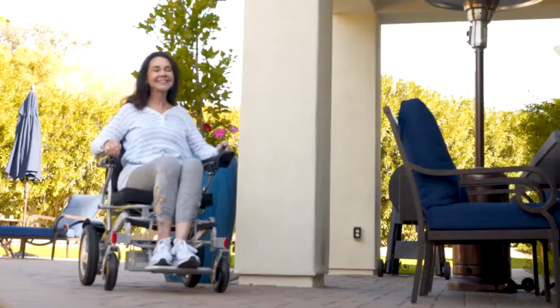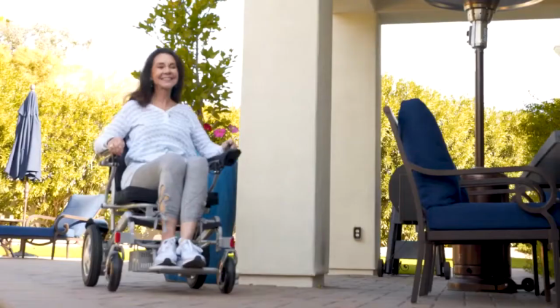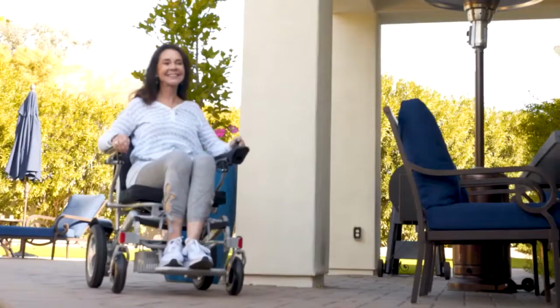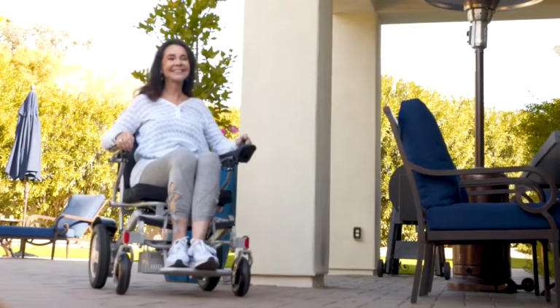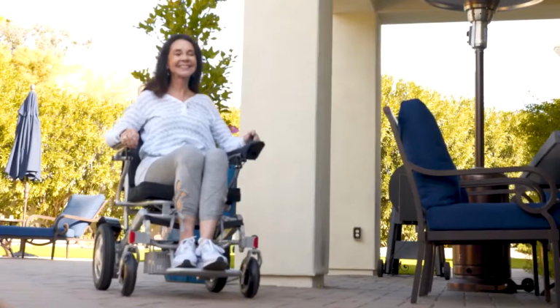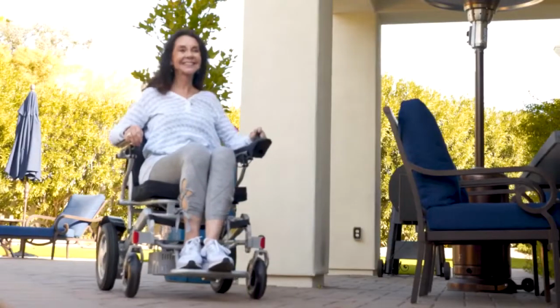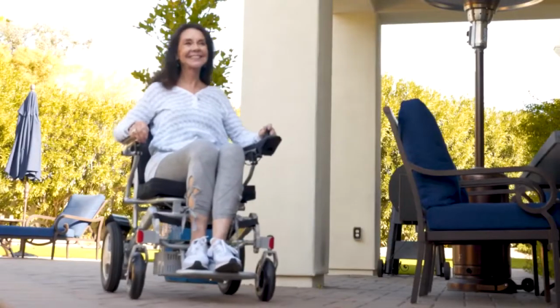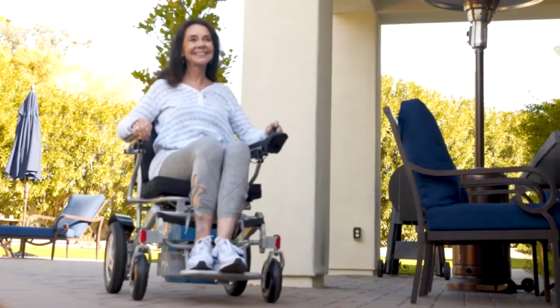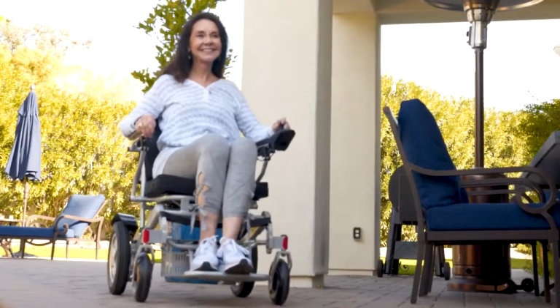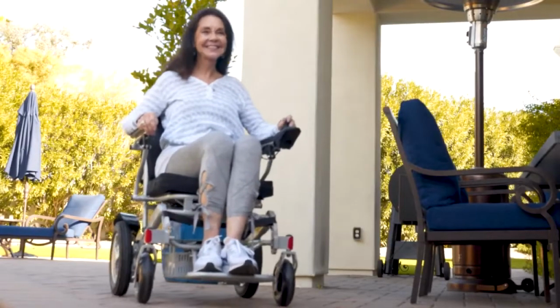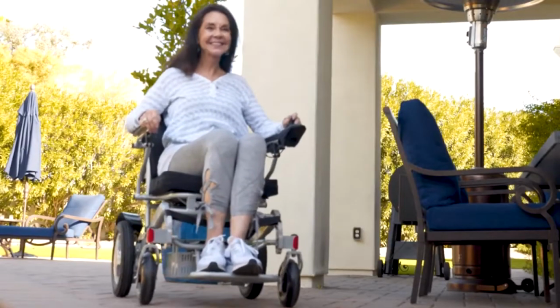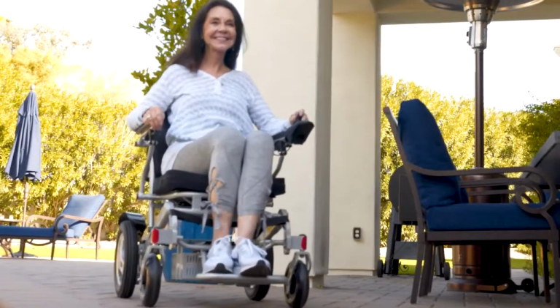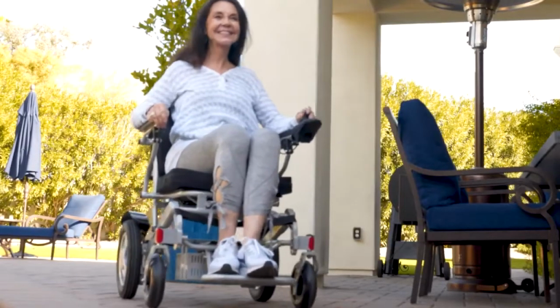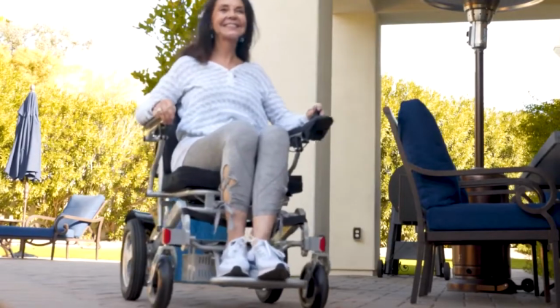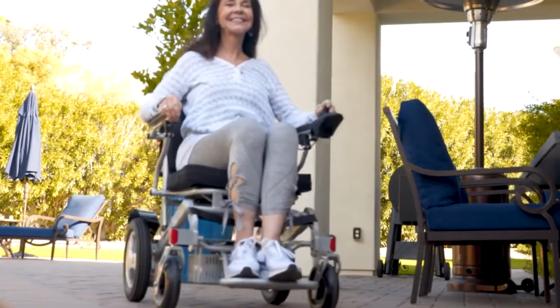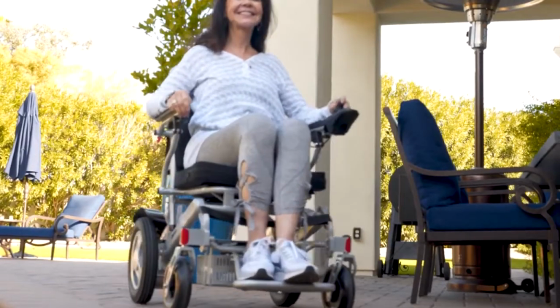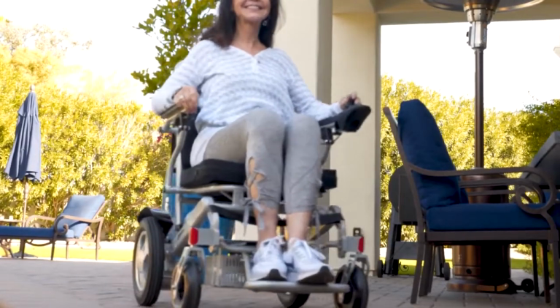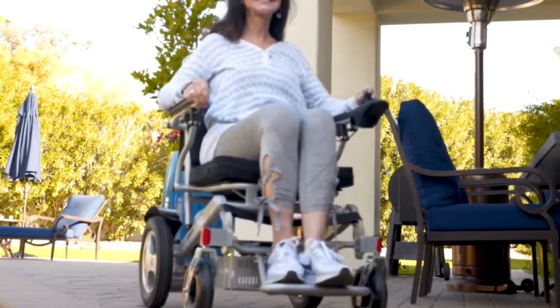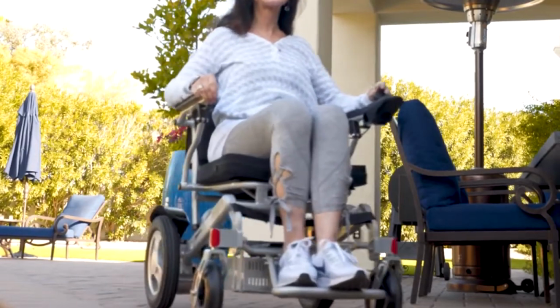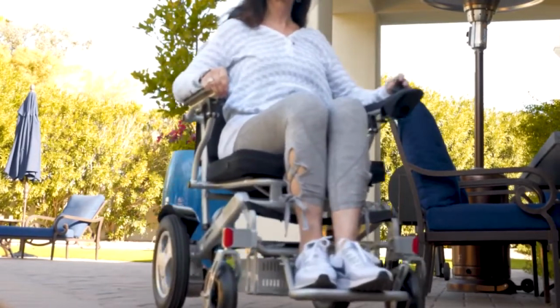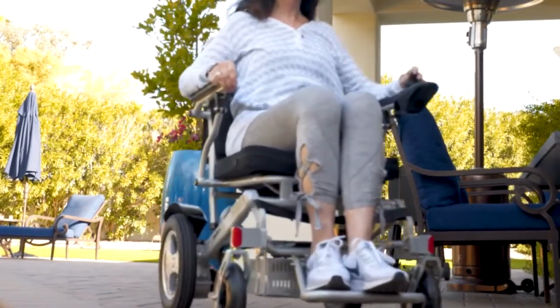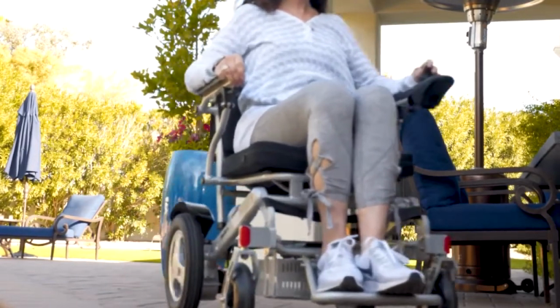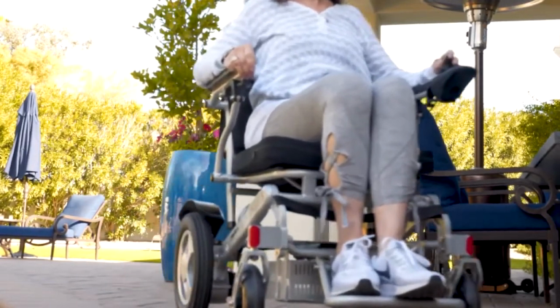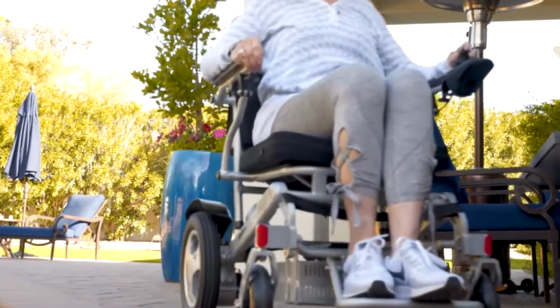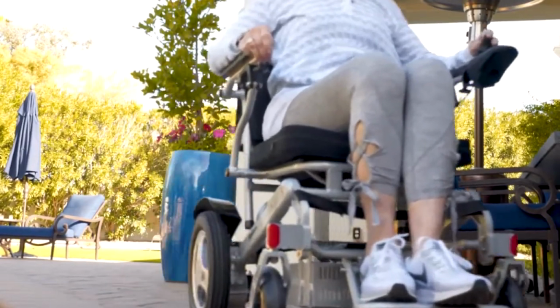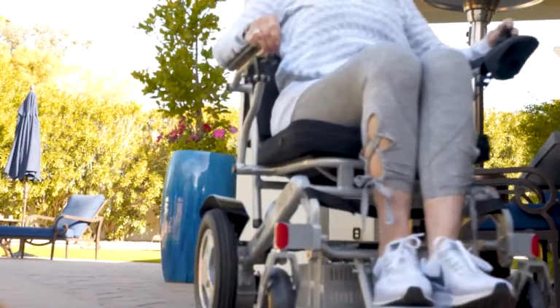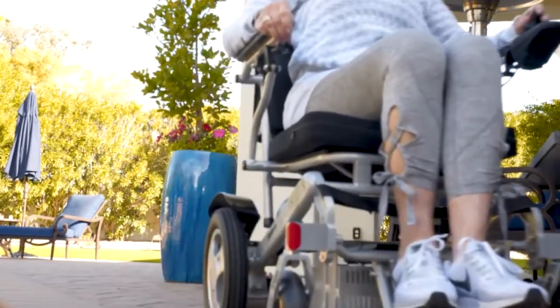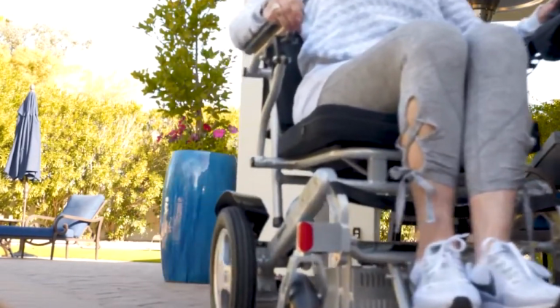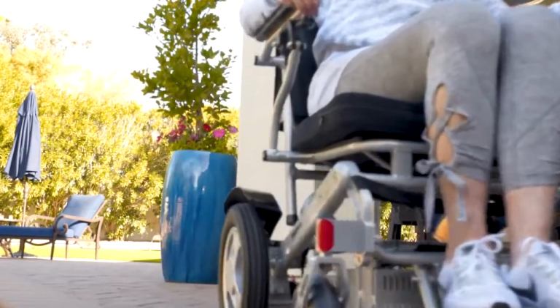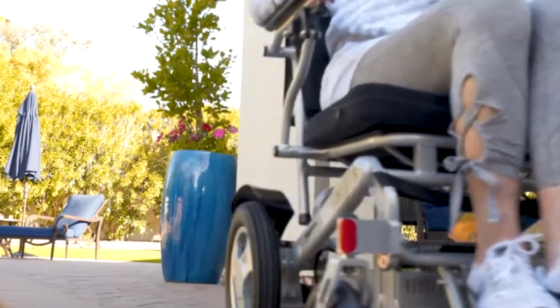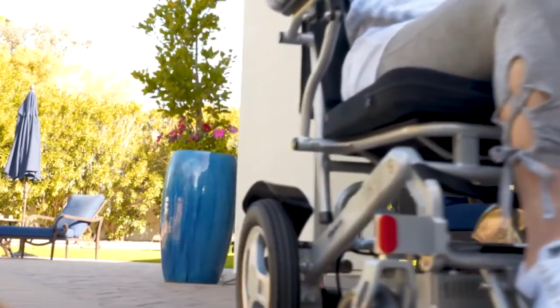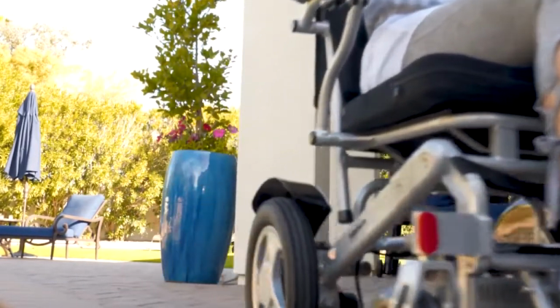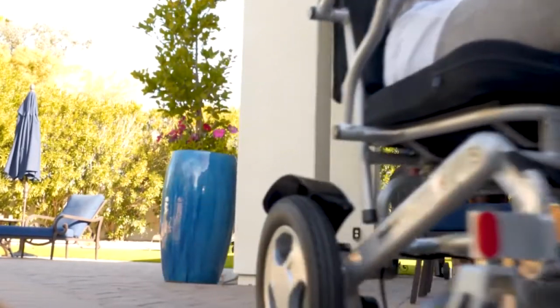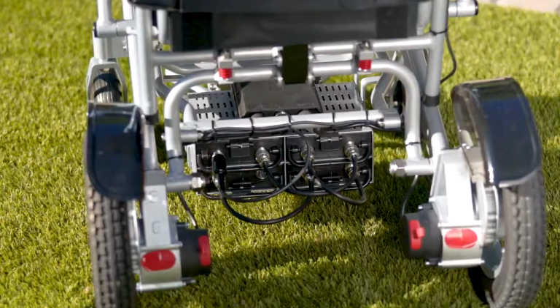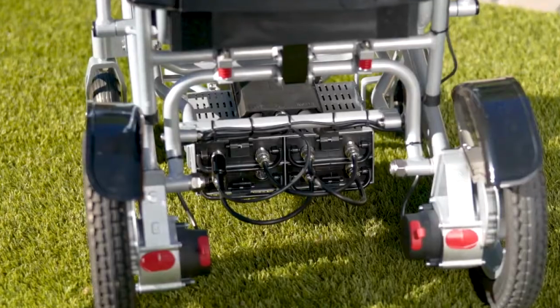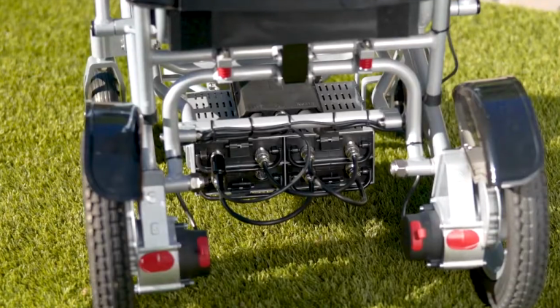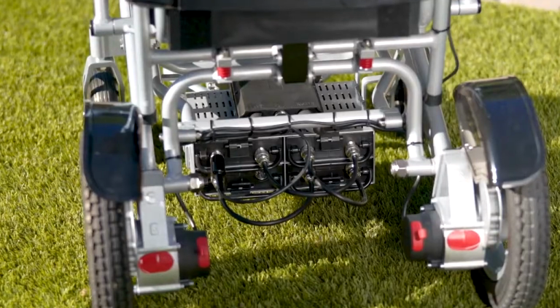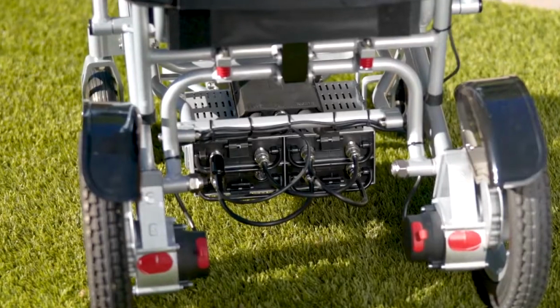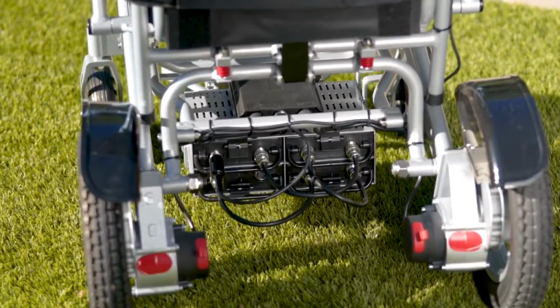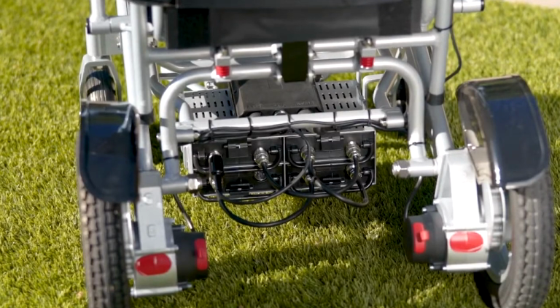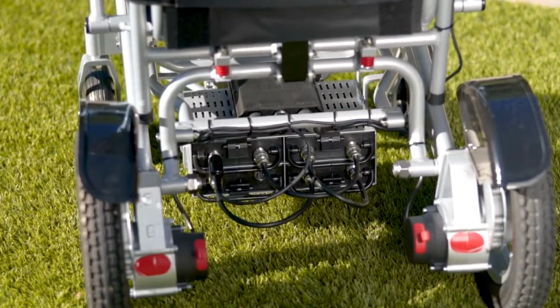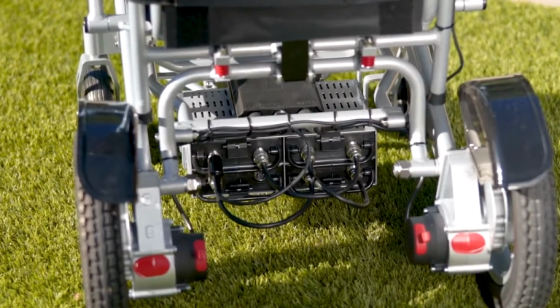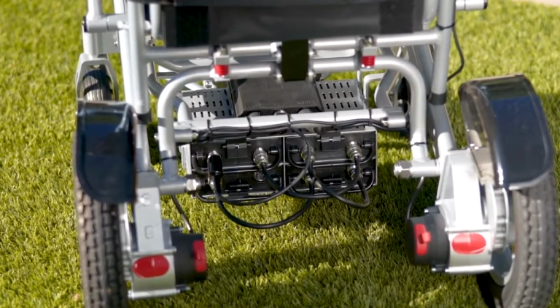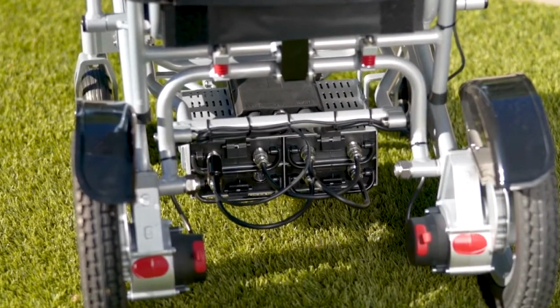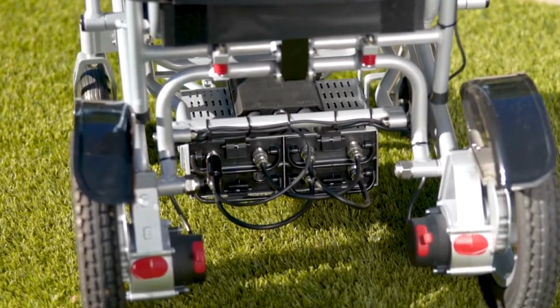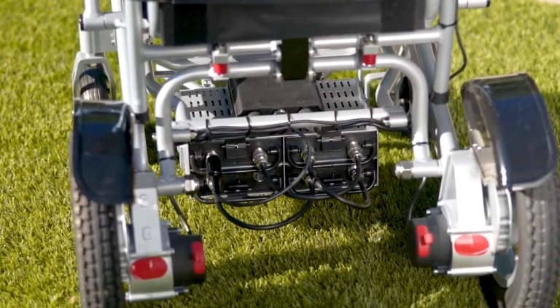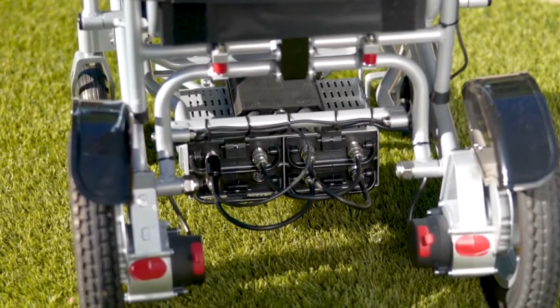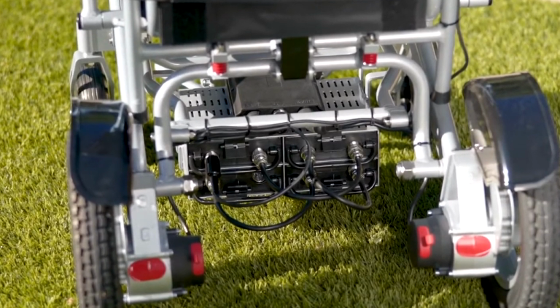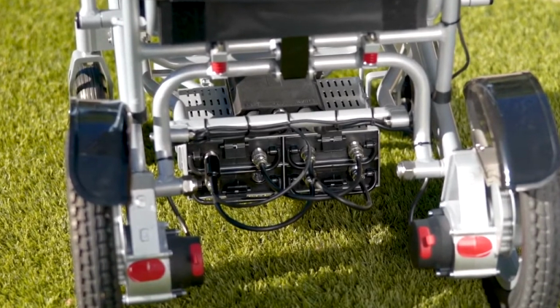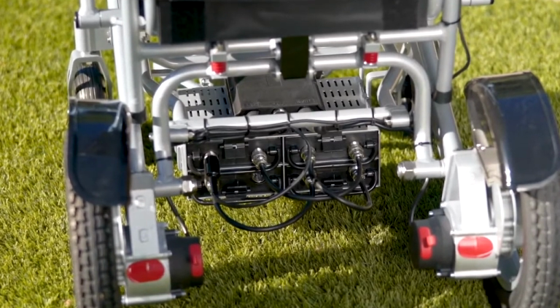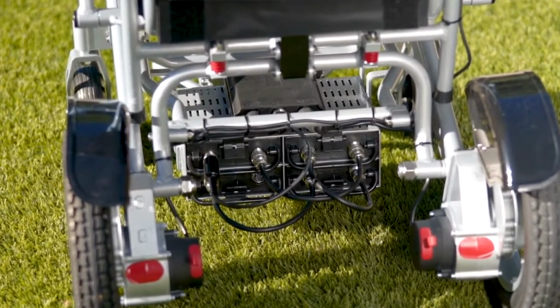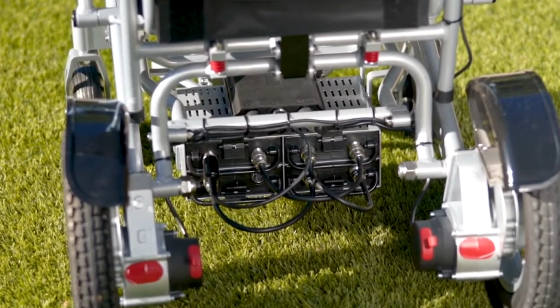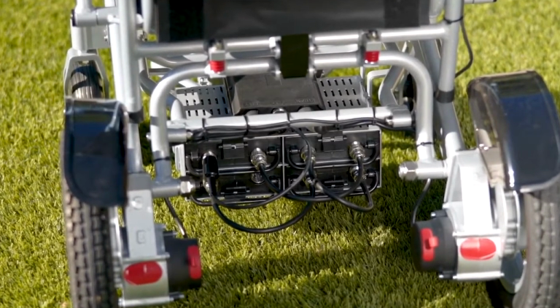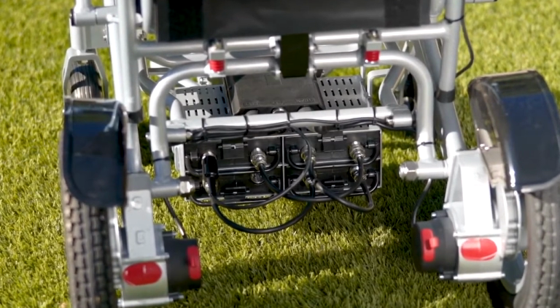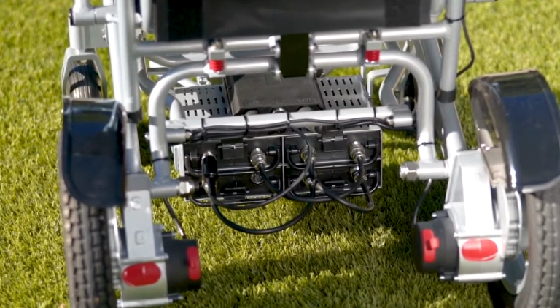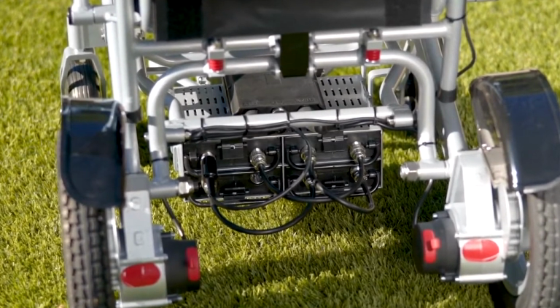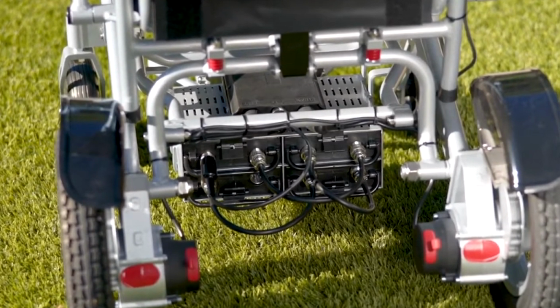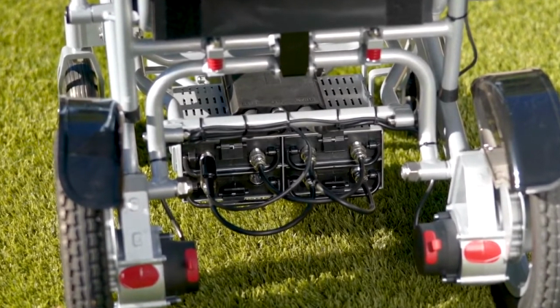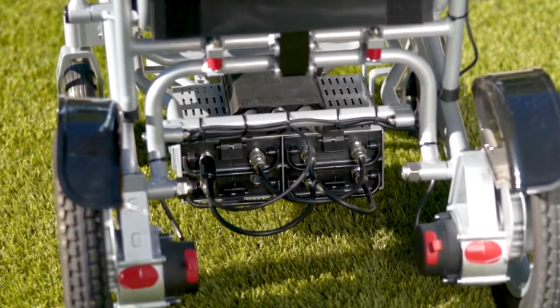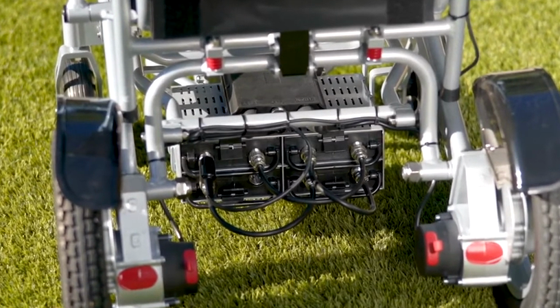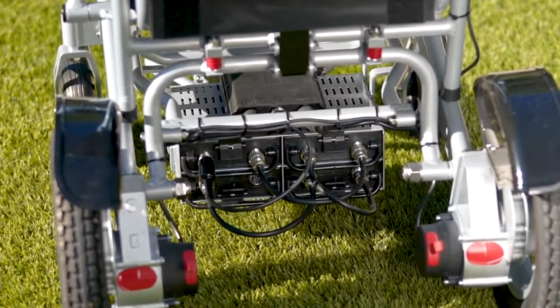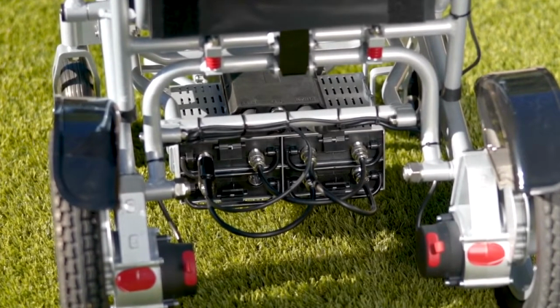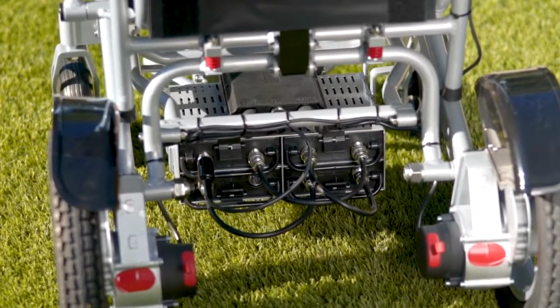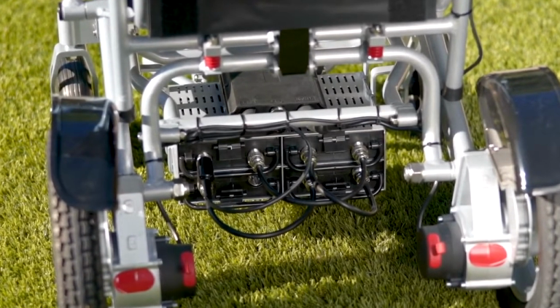It also comes standard with two lithium batteries that will enable a rider to travel an impressive fifteen and a half miles, and can easily be upgraded to four batteries to double the travel range.